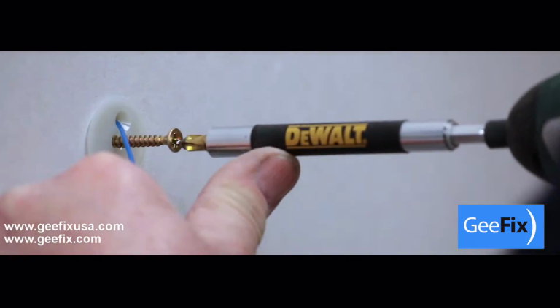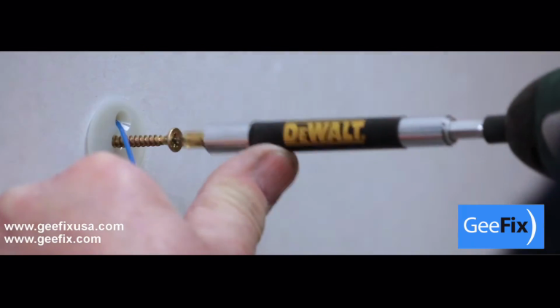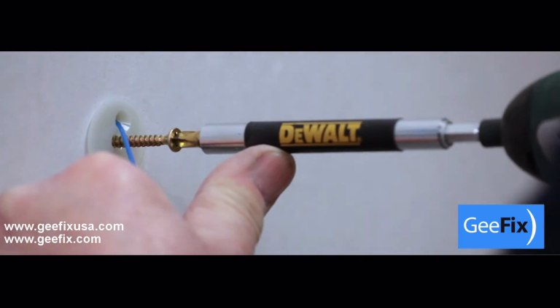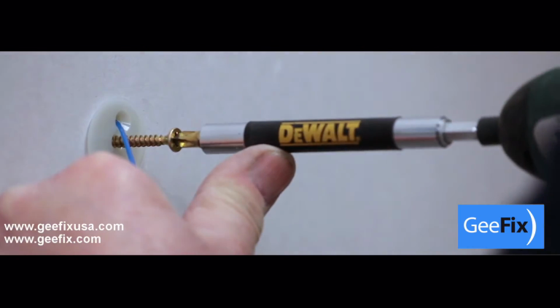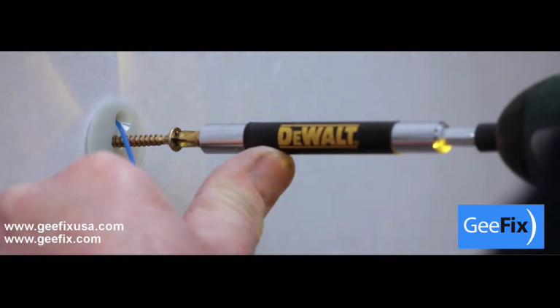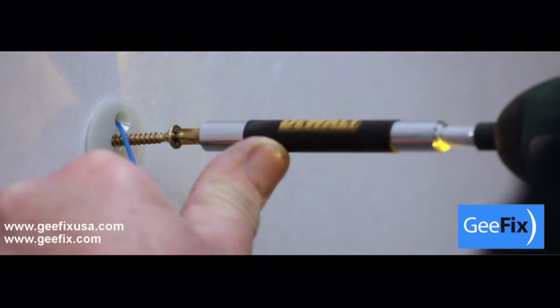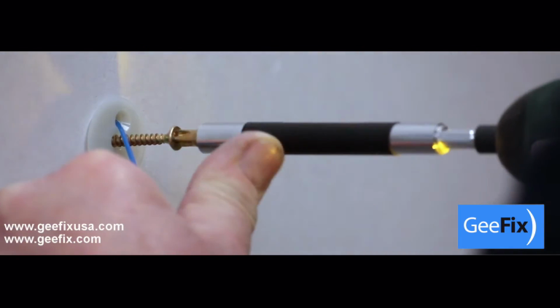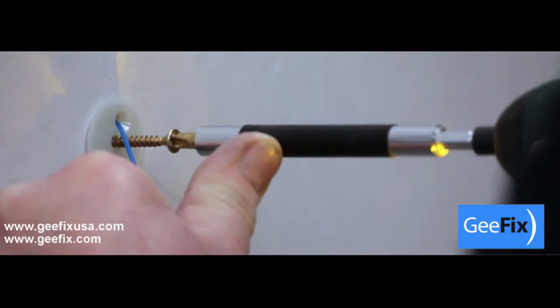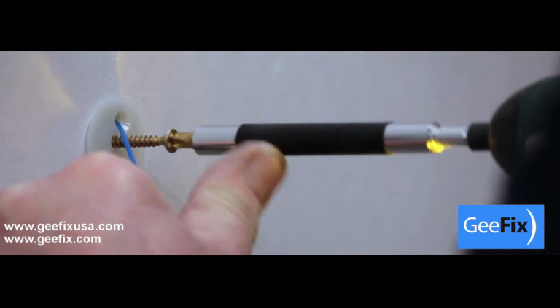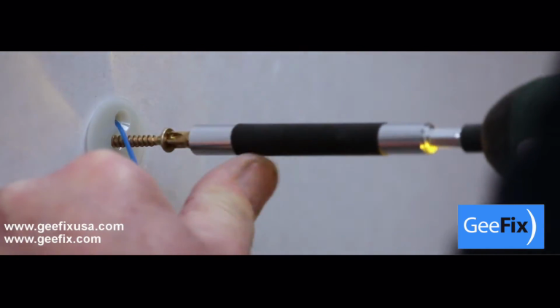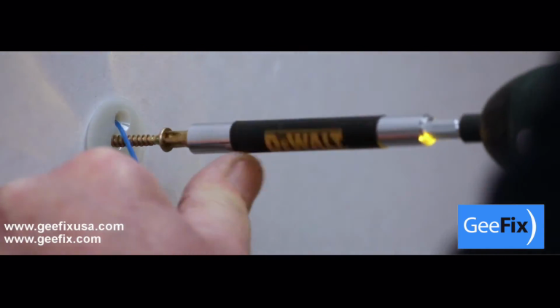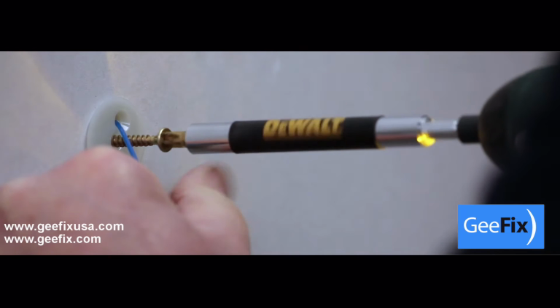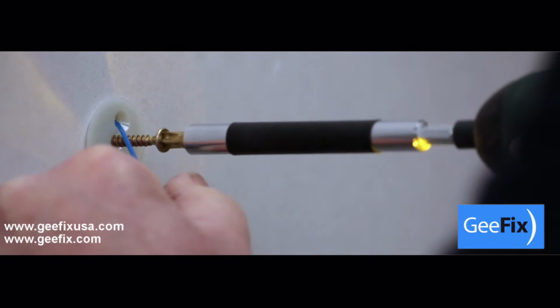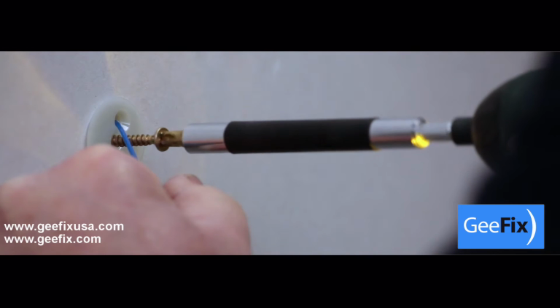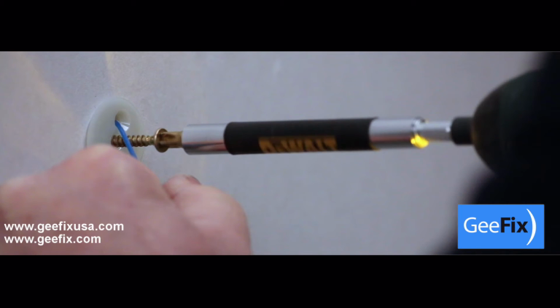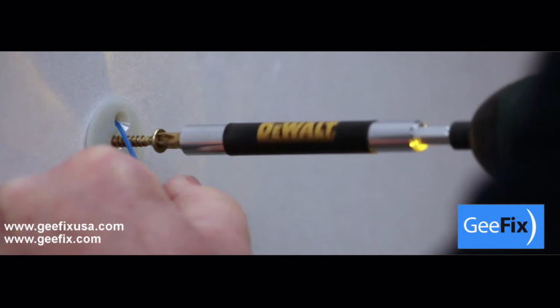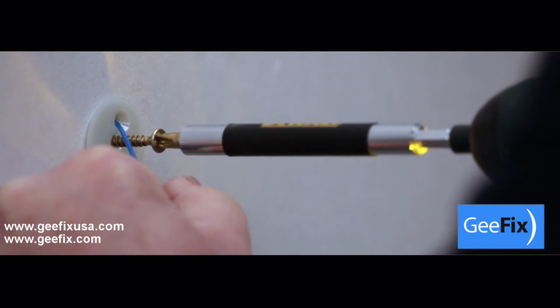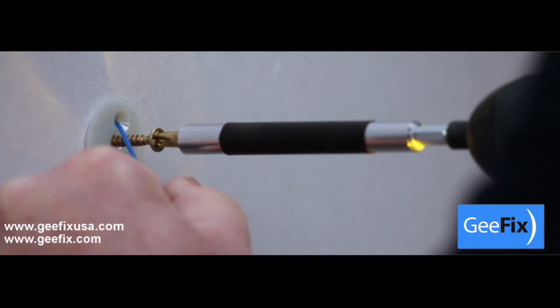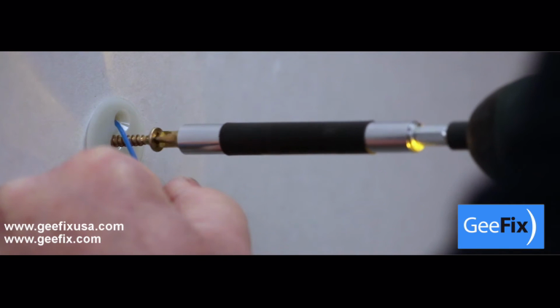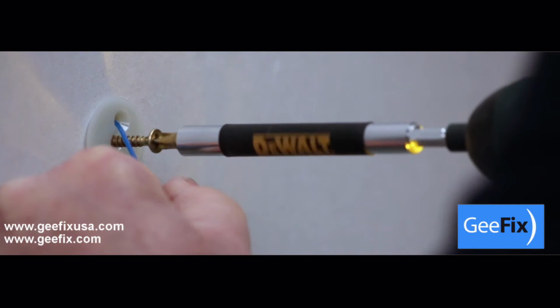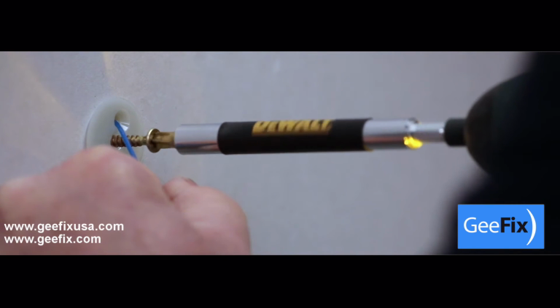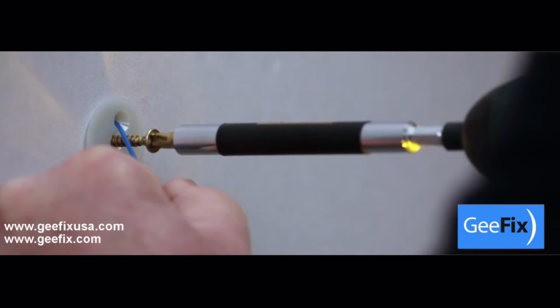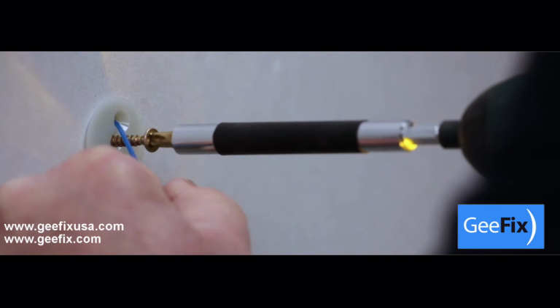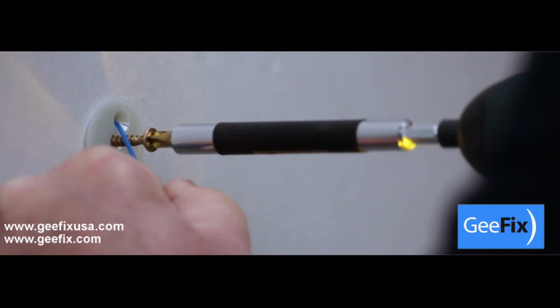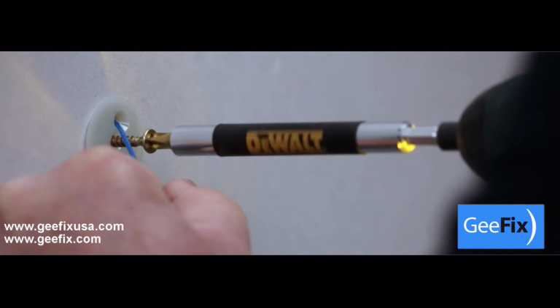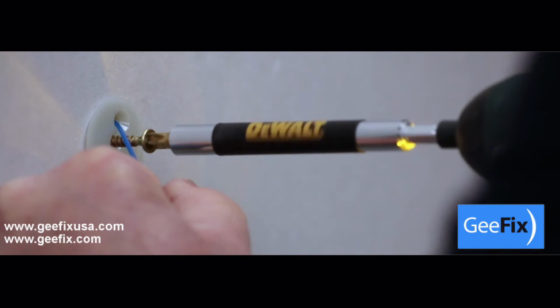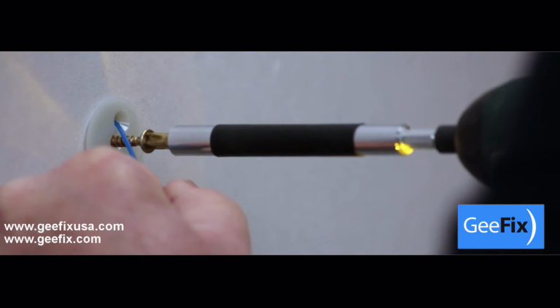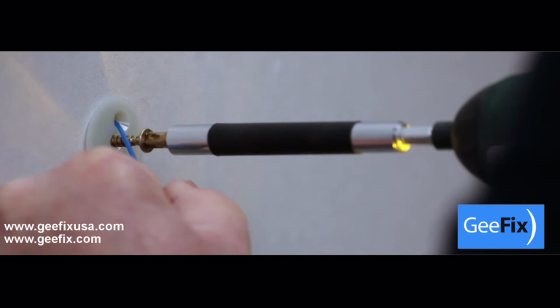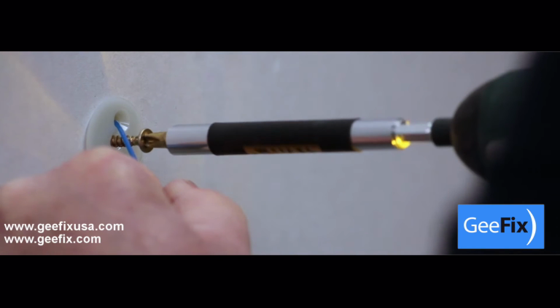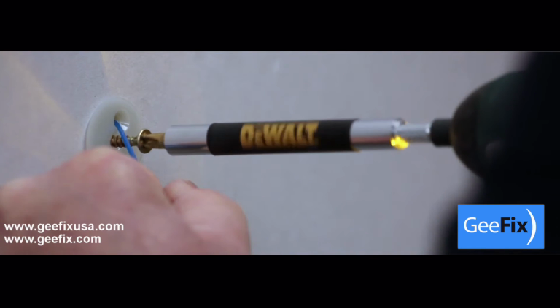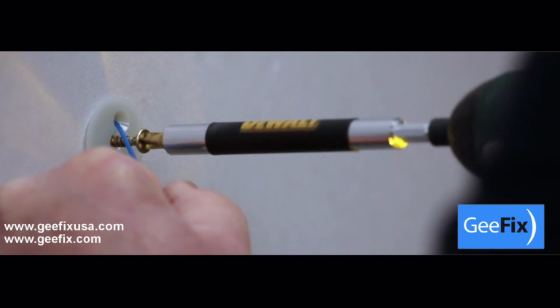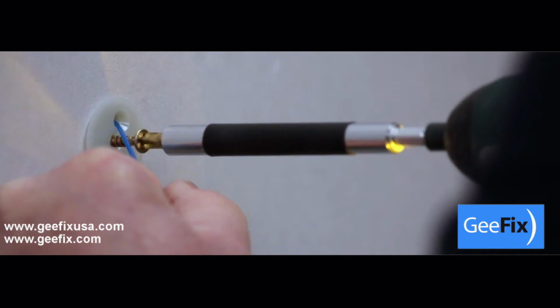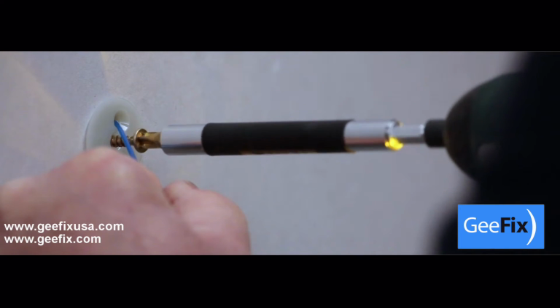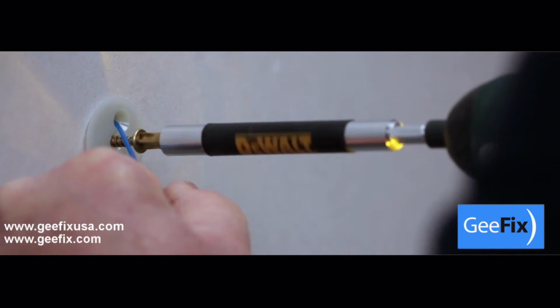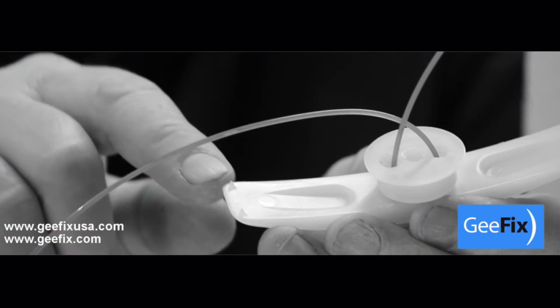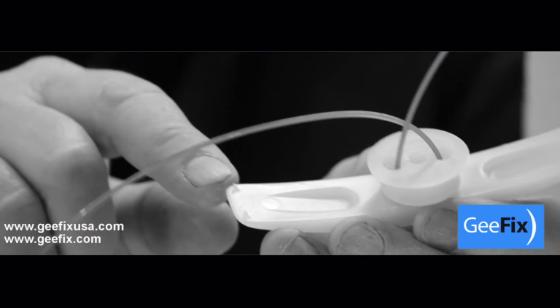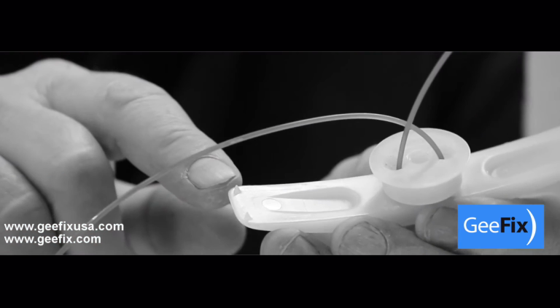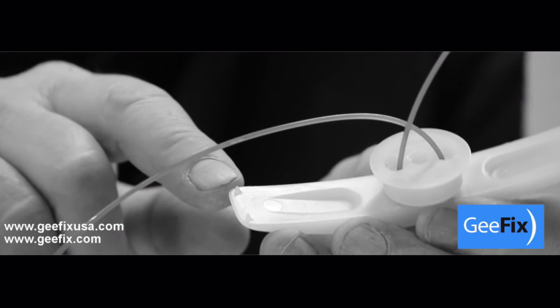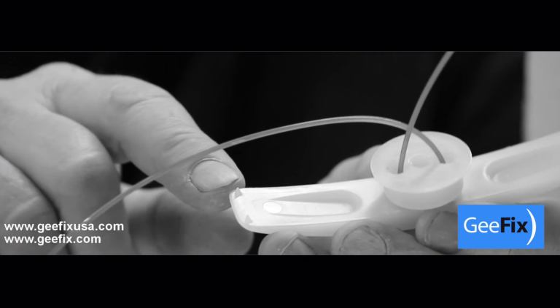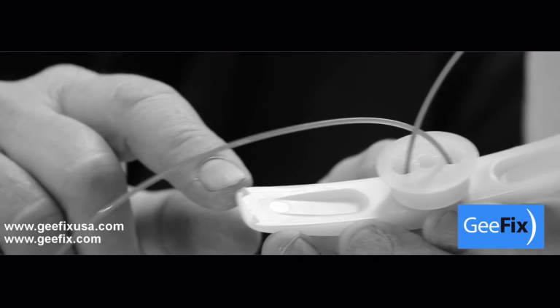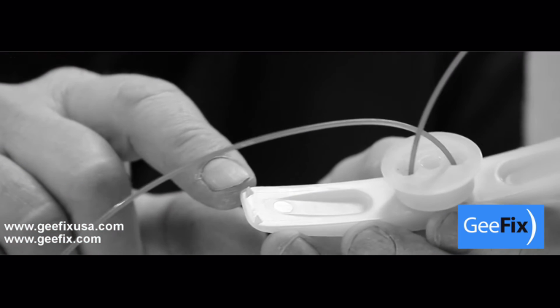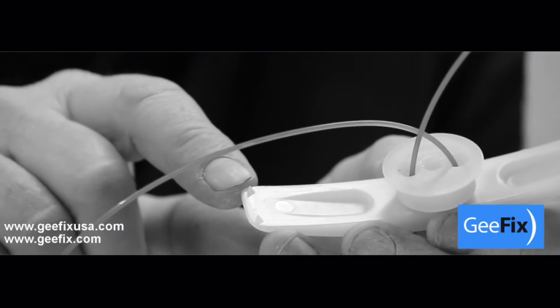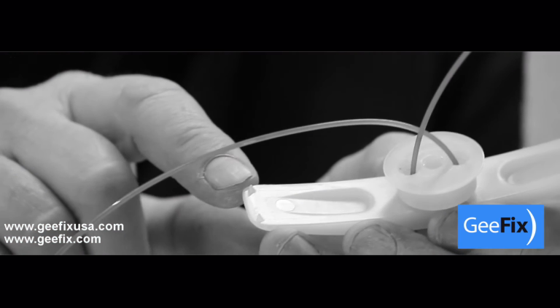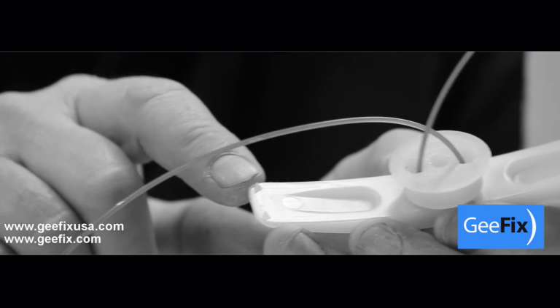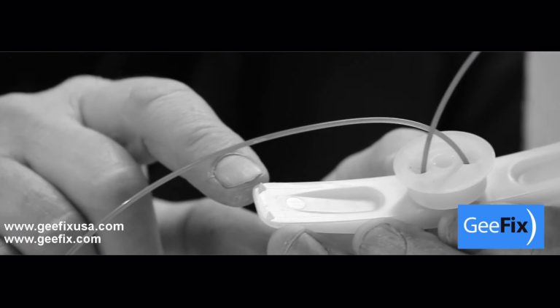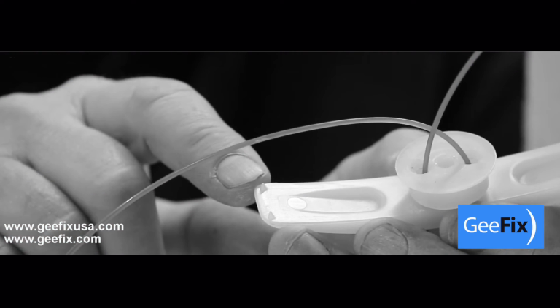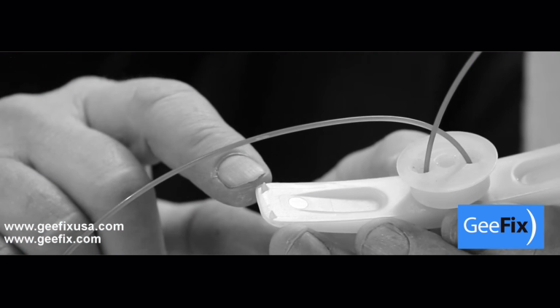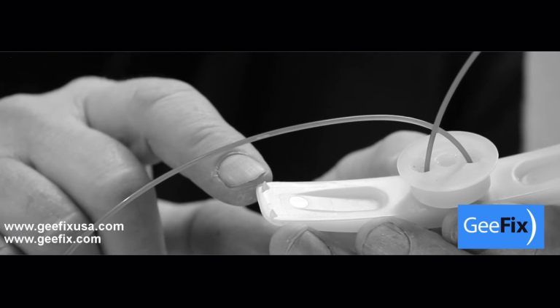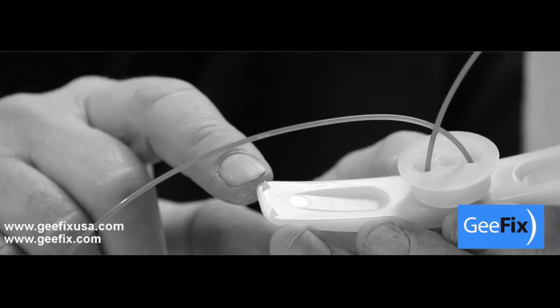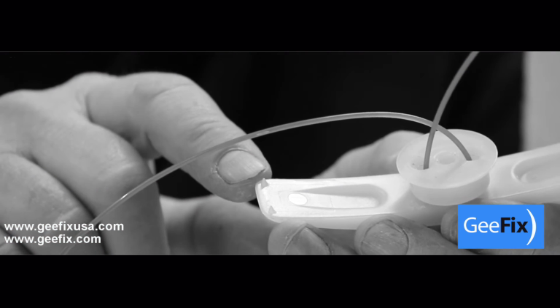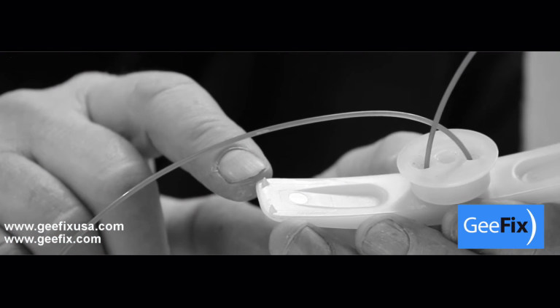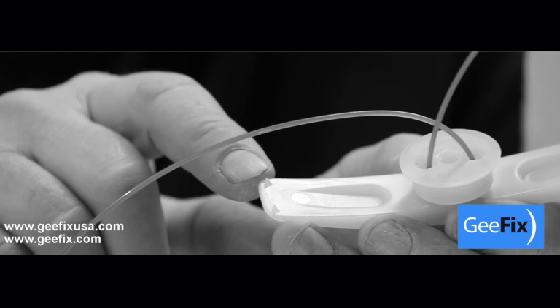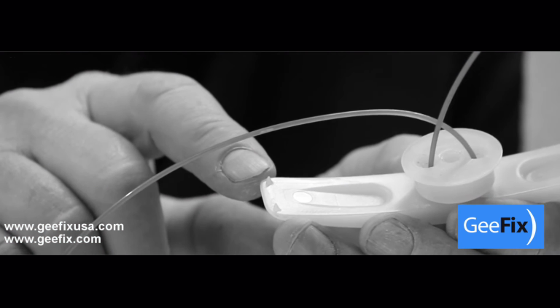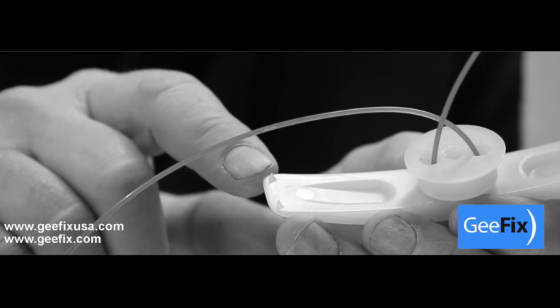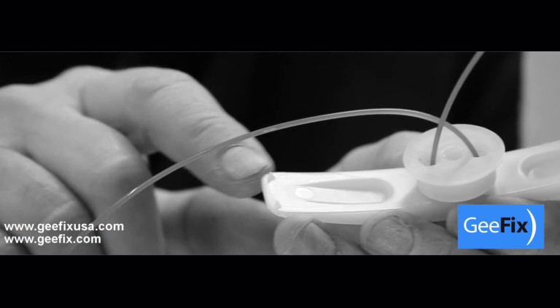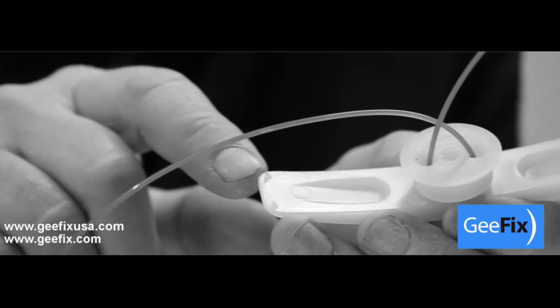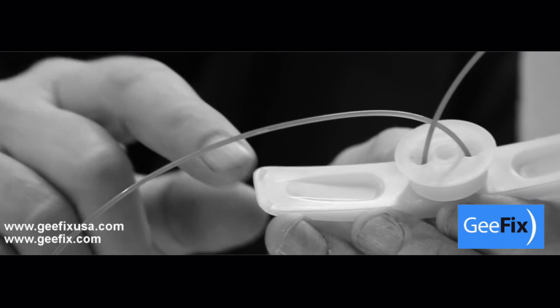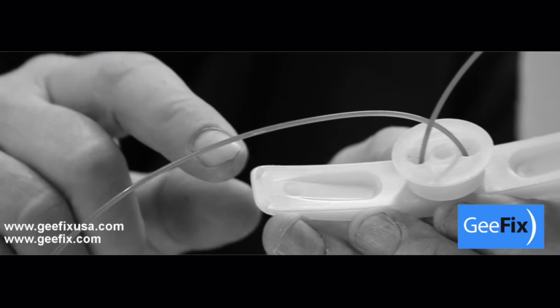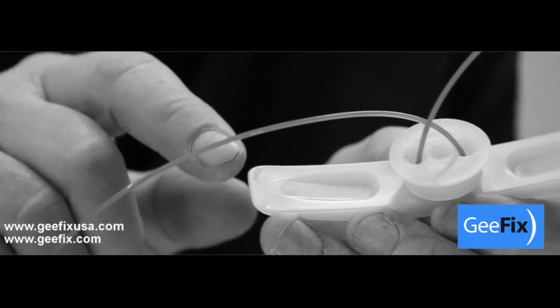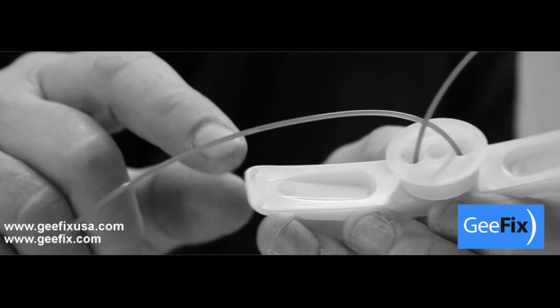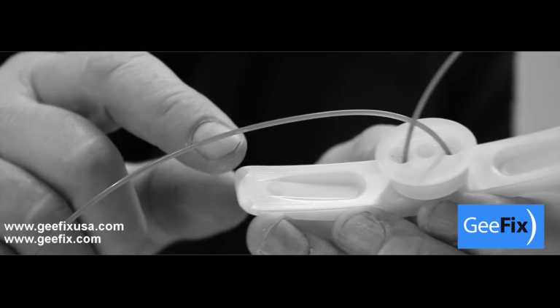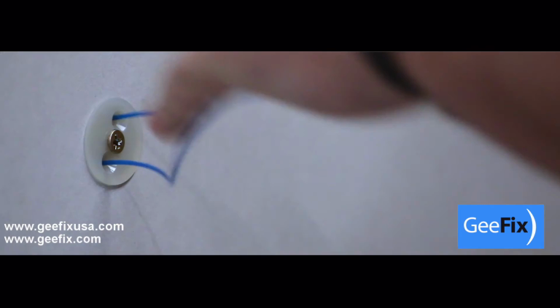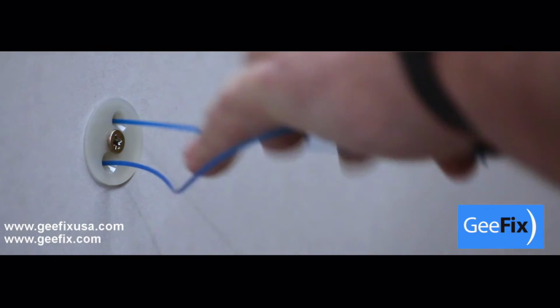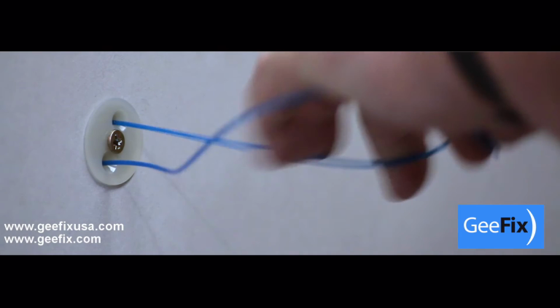Pull firmly on the nylon cord to prevent any rotation. This allows the anti-rotational spikes on the back plate to cut into the board.